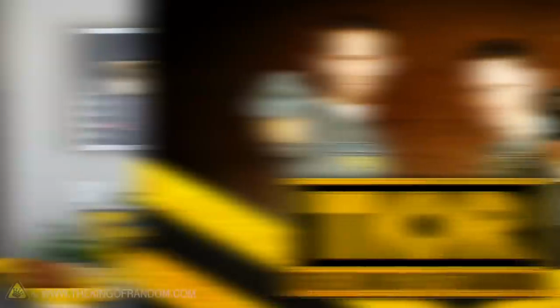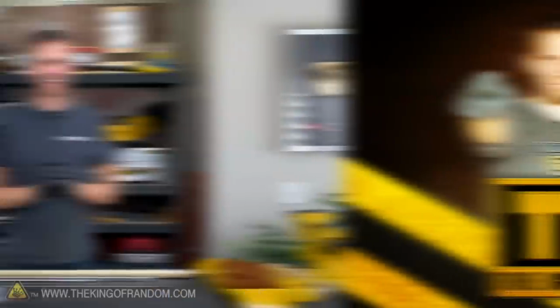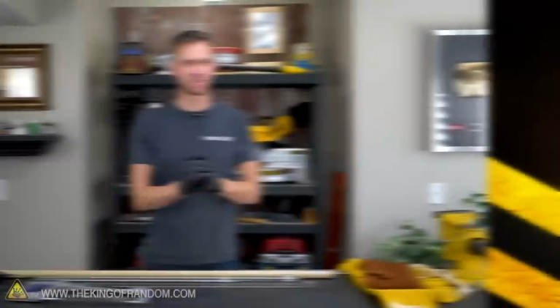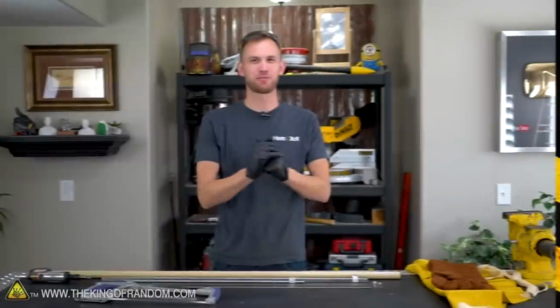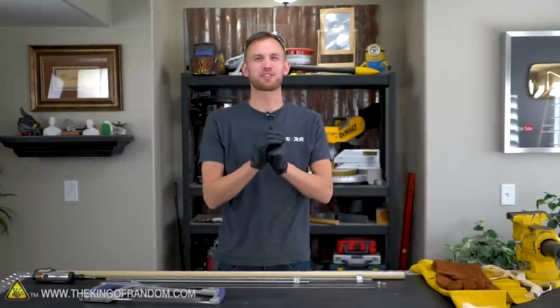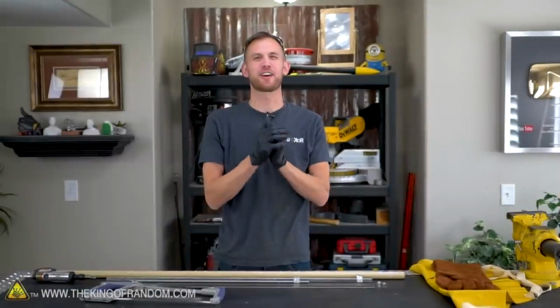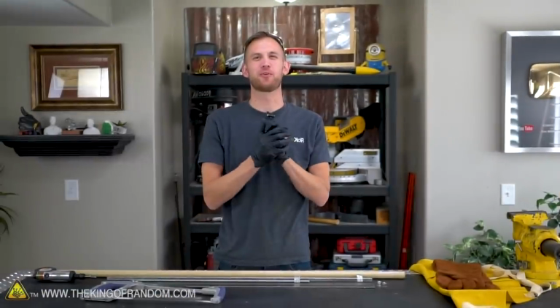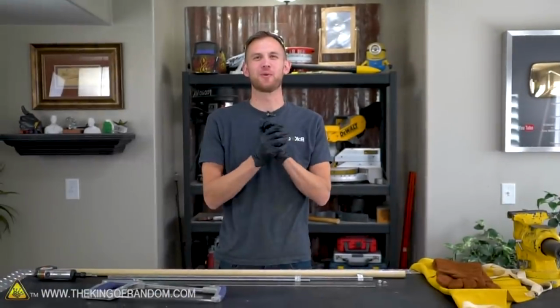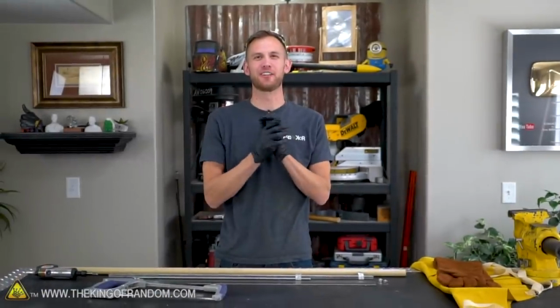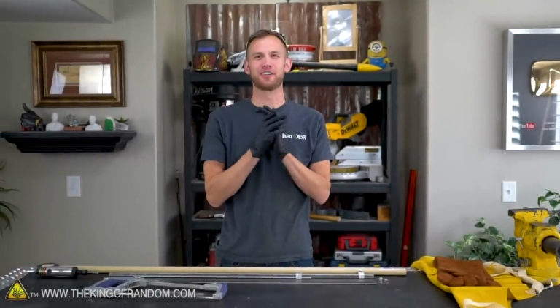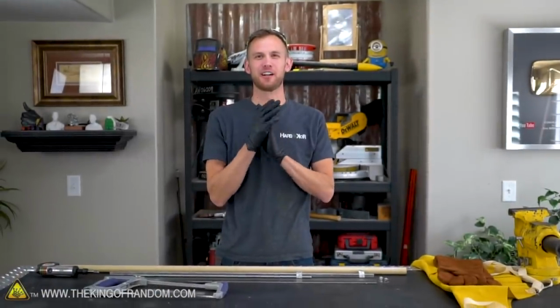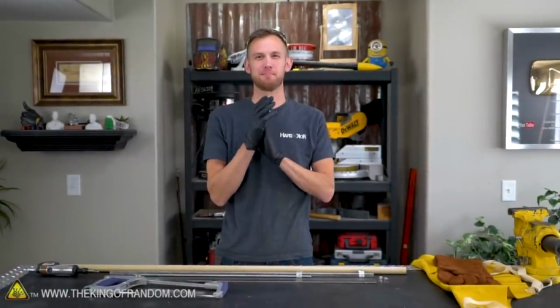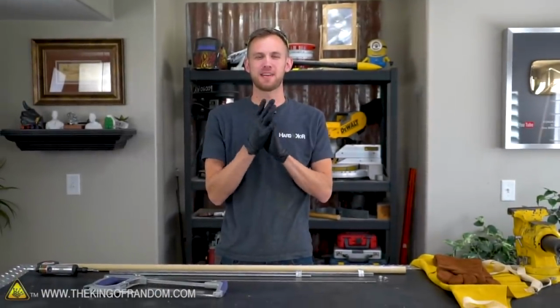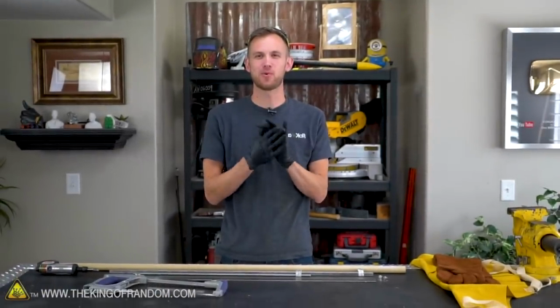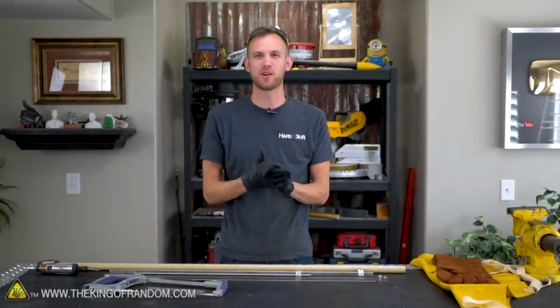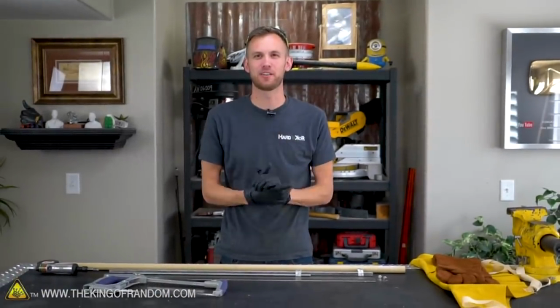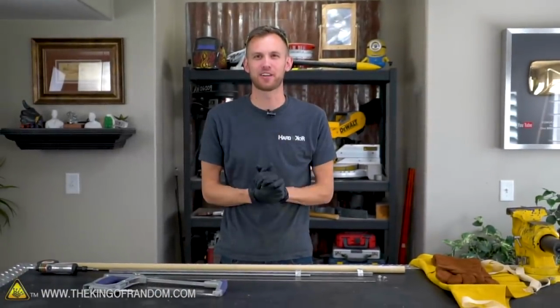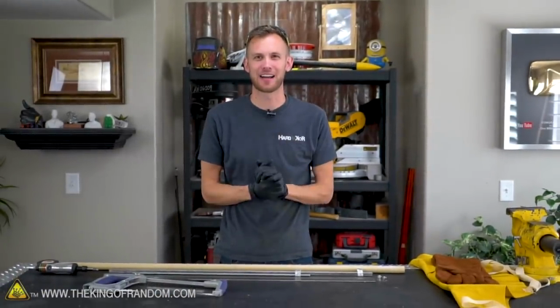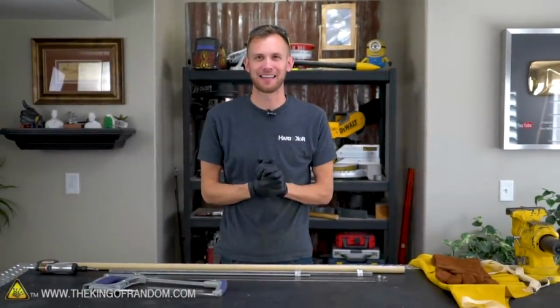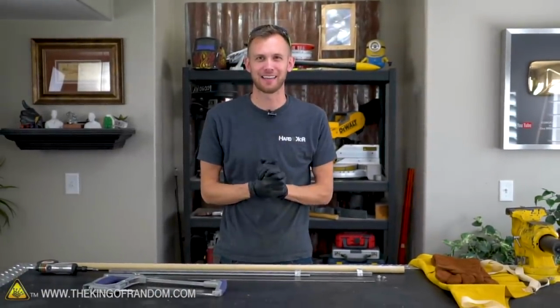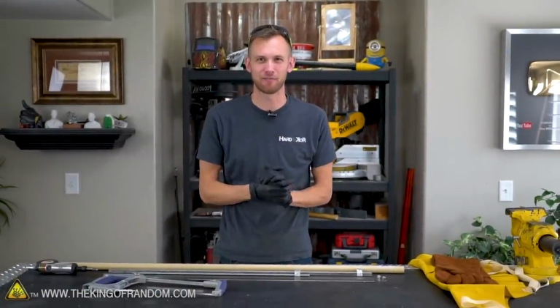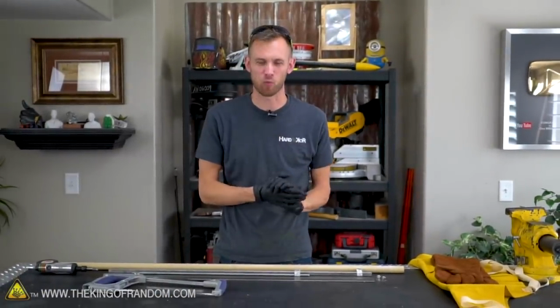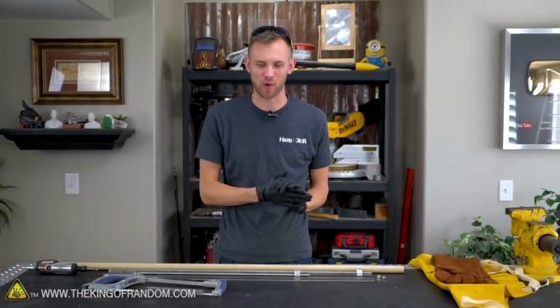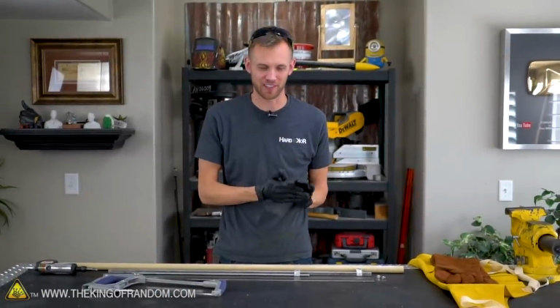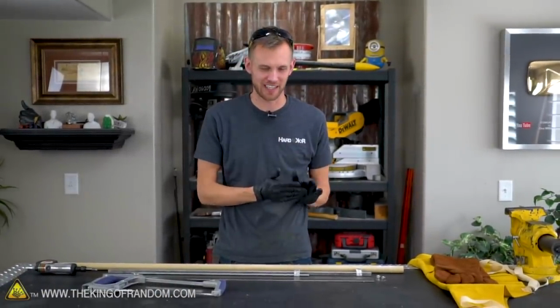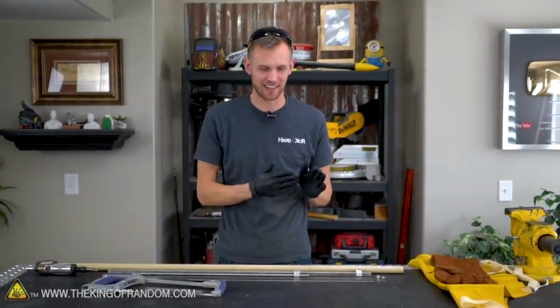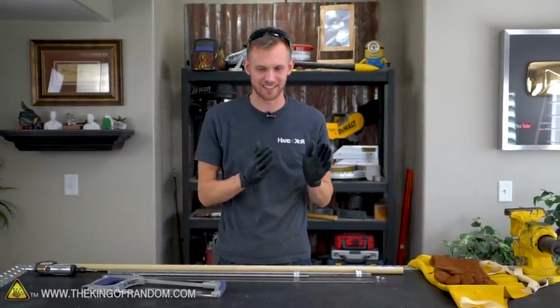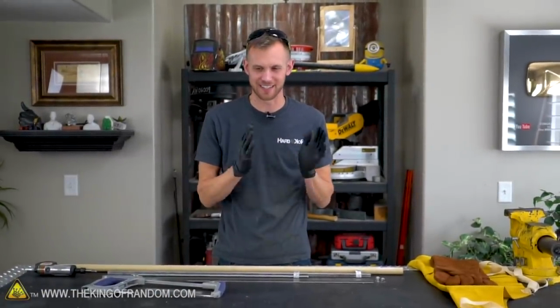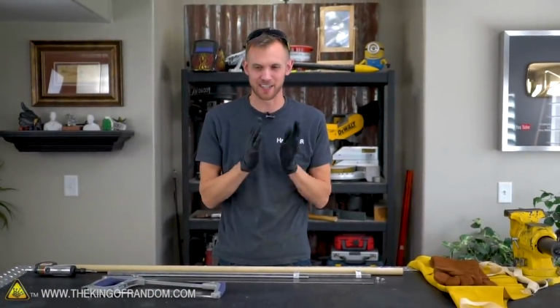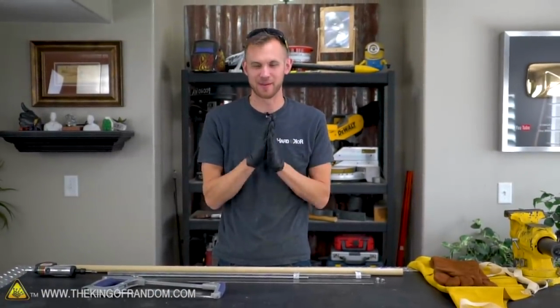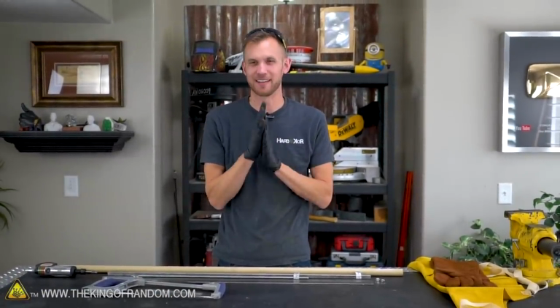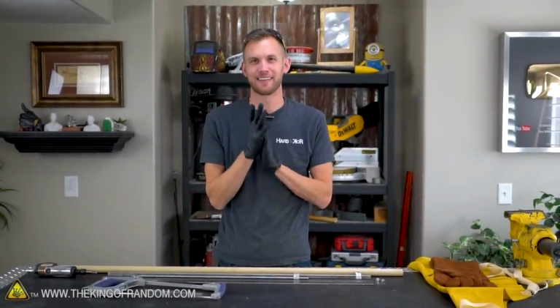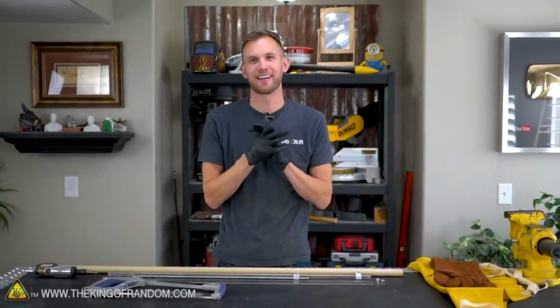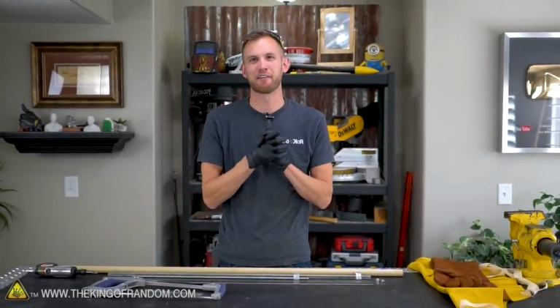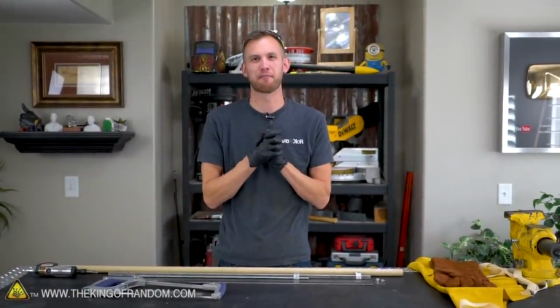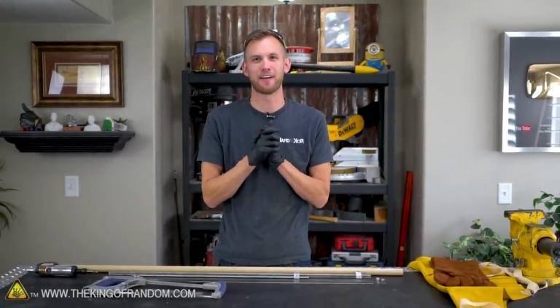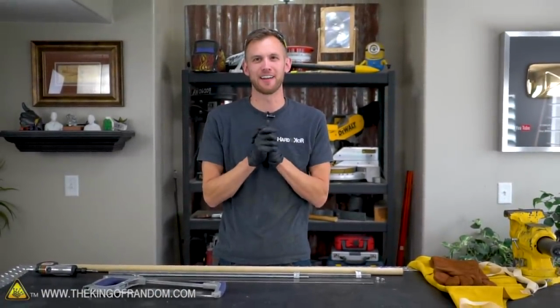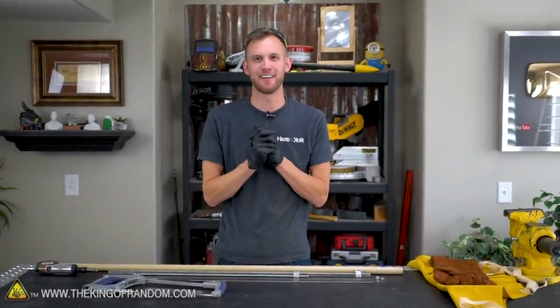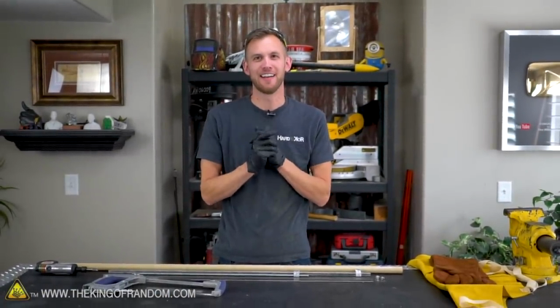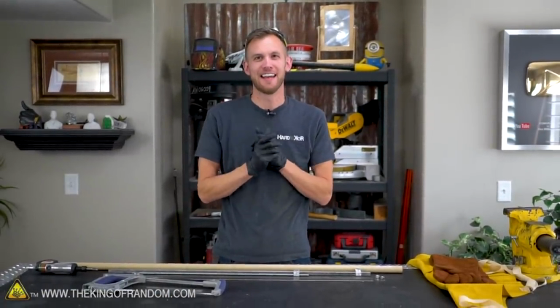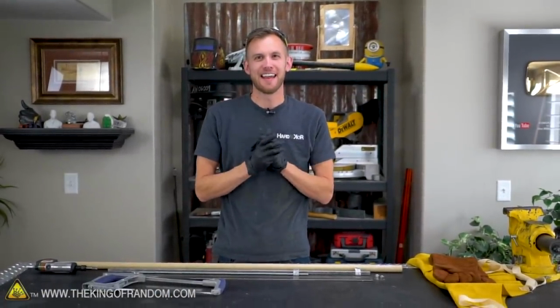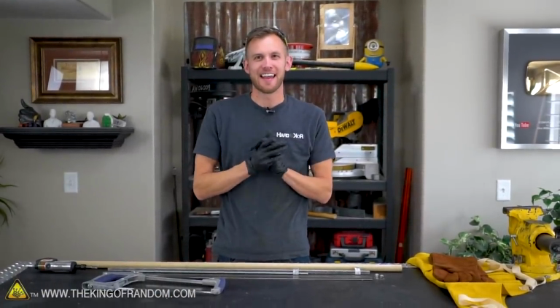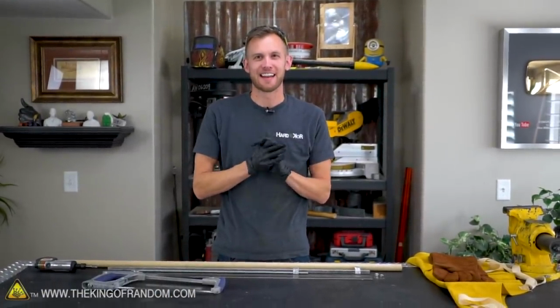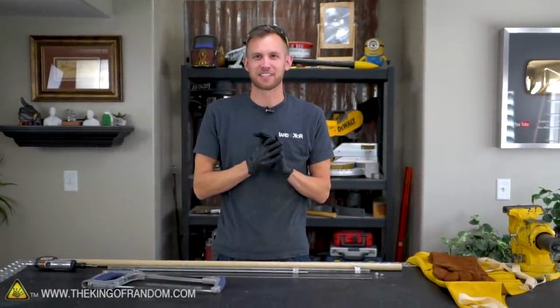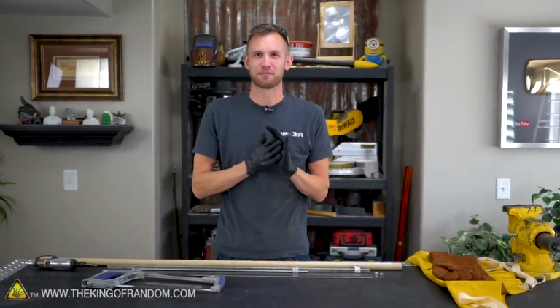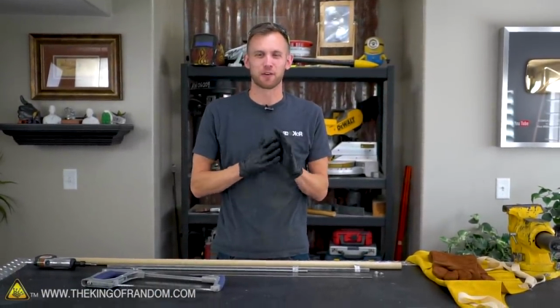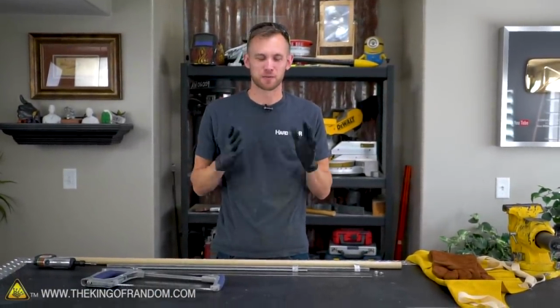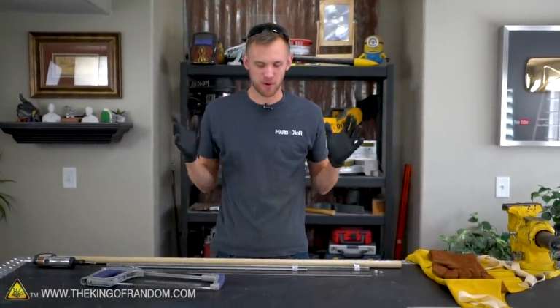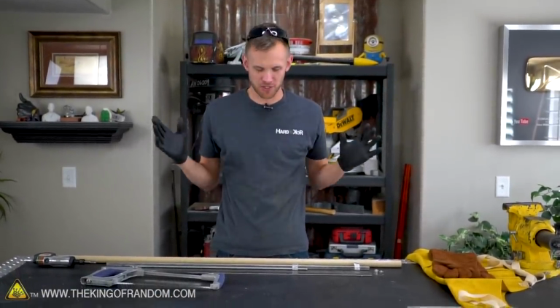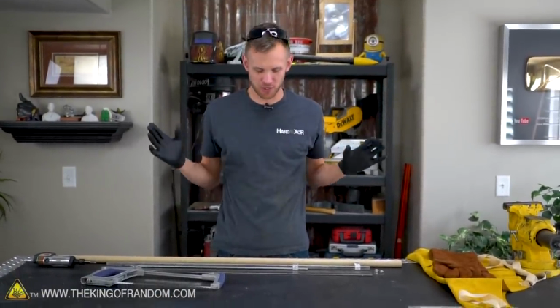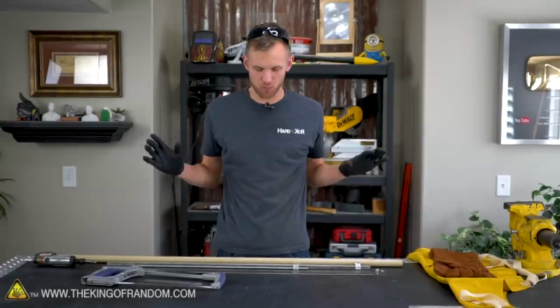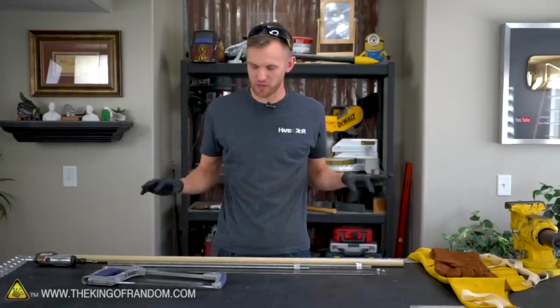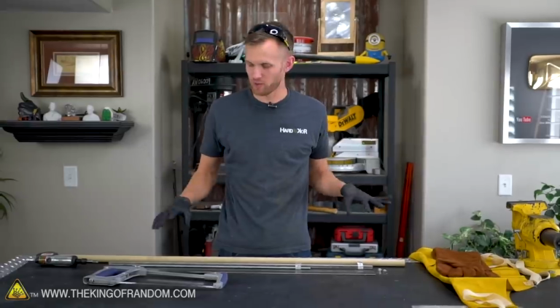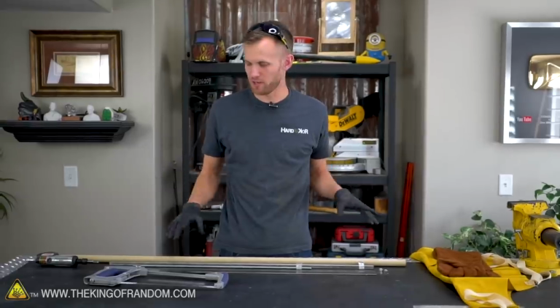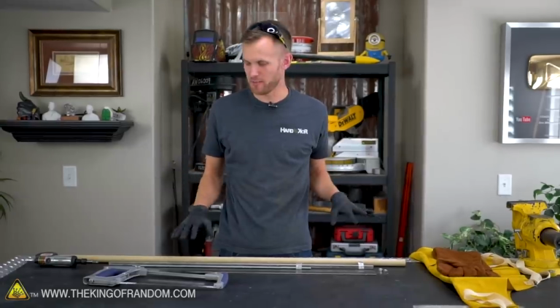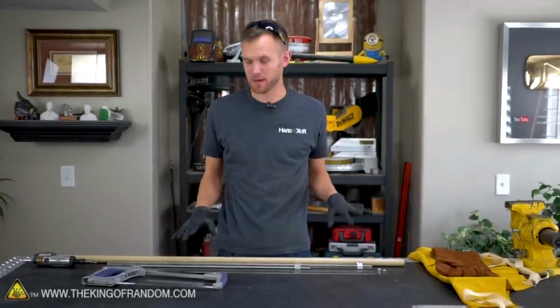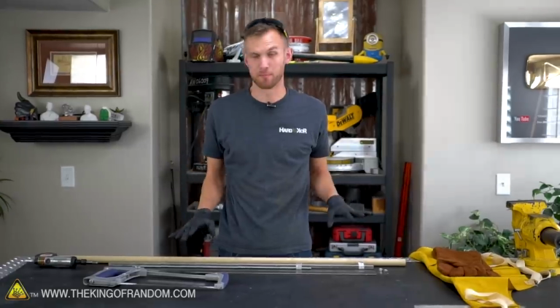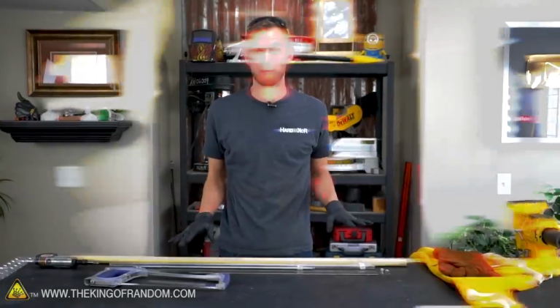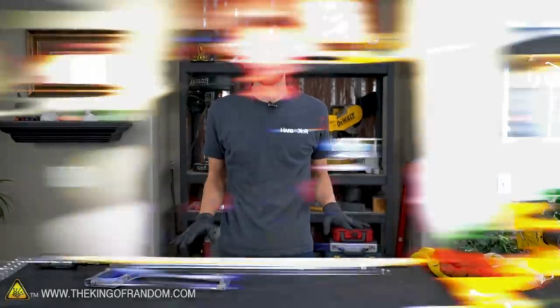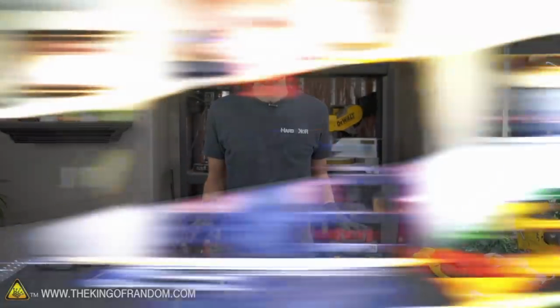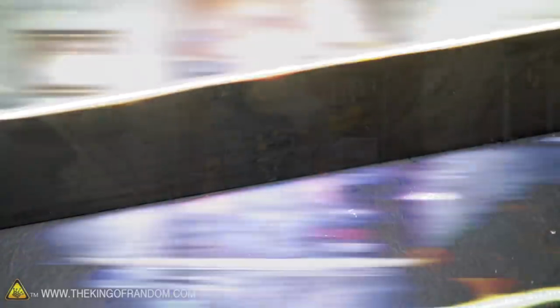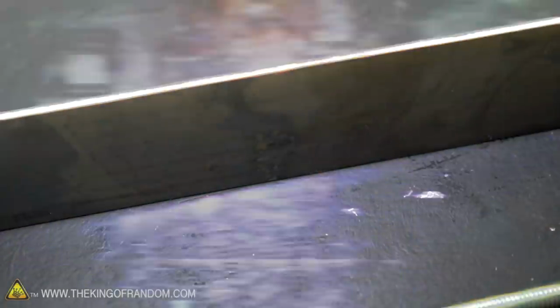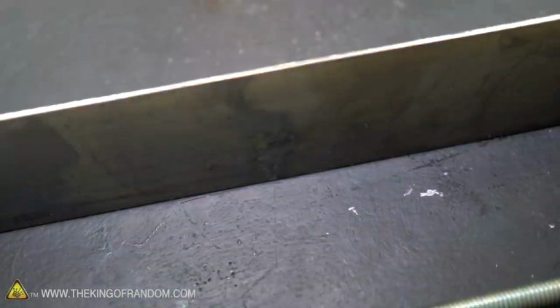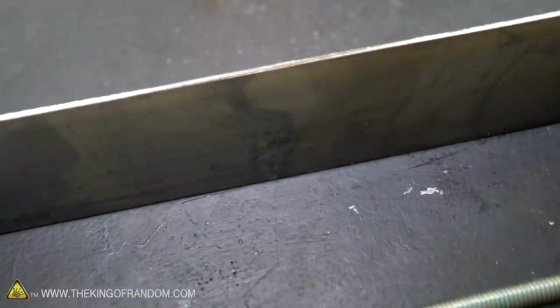We just got a welder — a MIG welder. I love welding, and this is gonna be a lot of fun. And as a first project, we are going to make a branding iron.